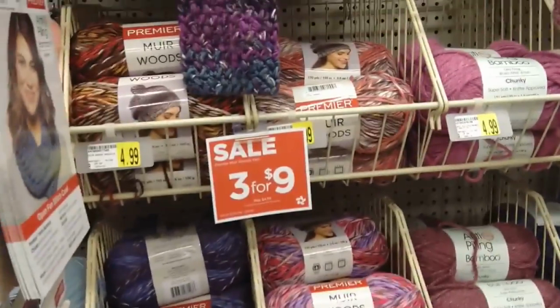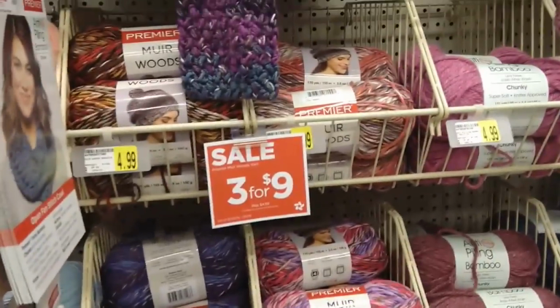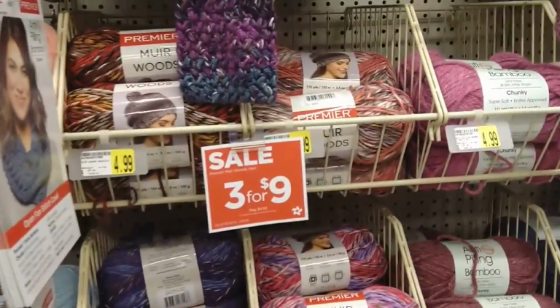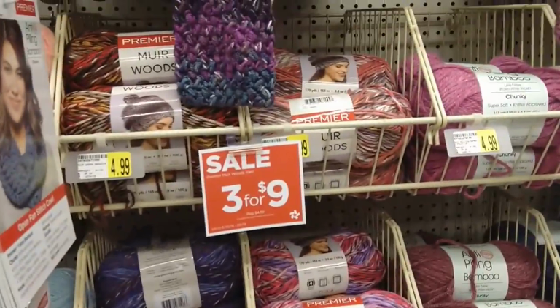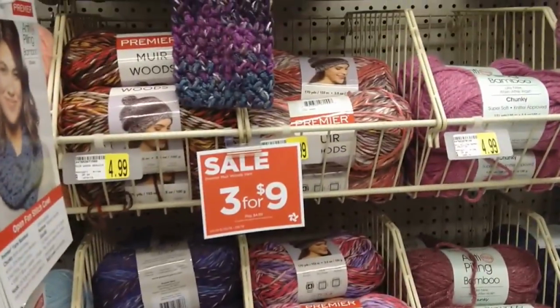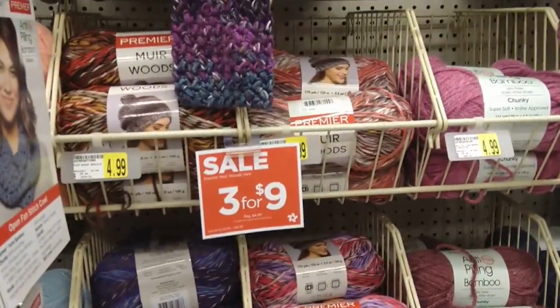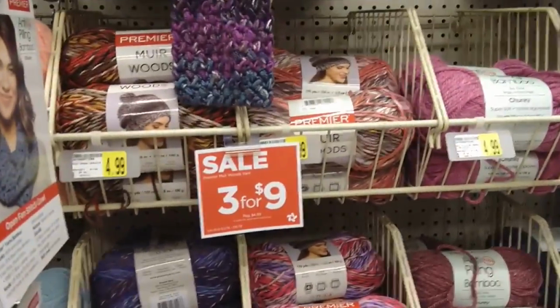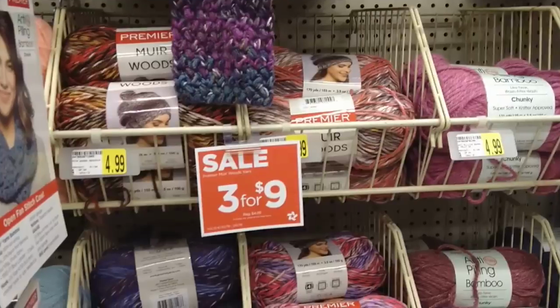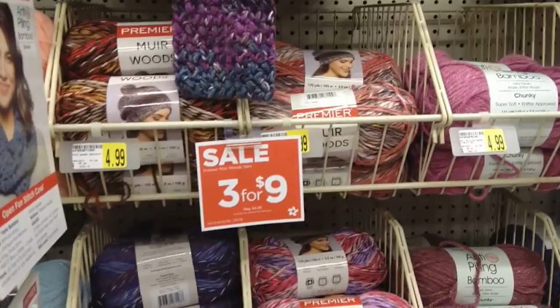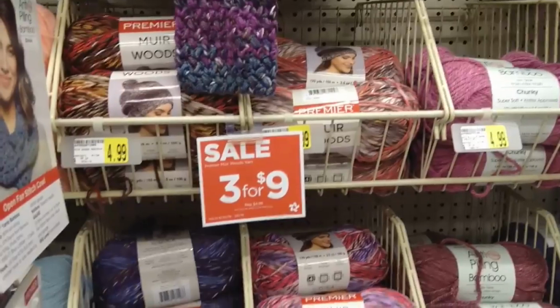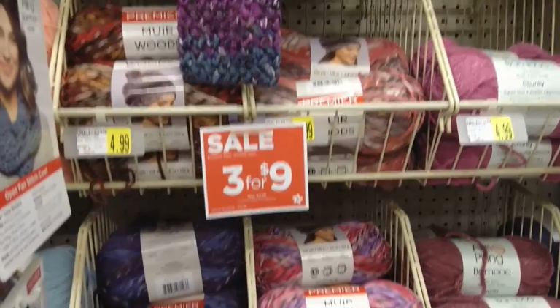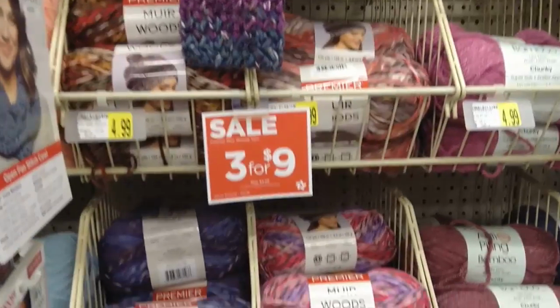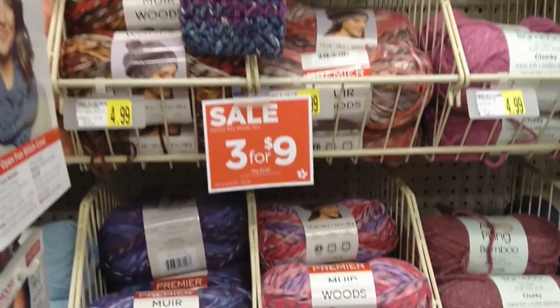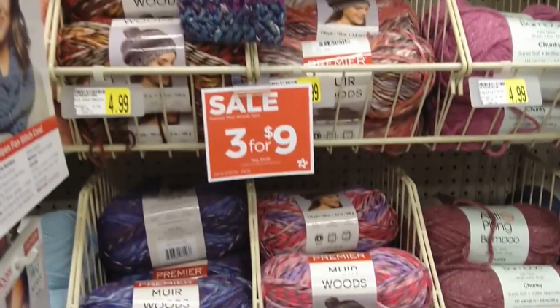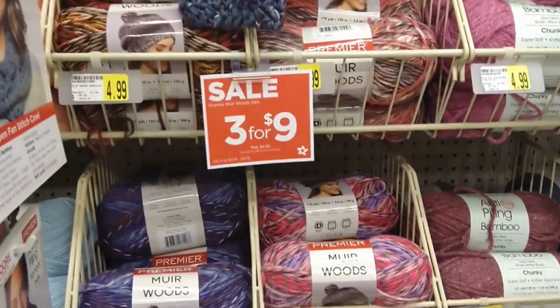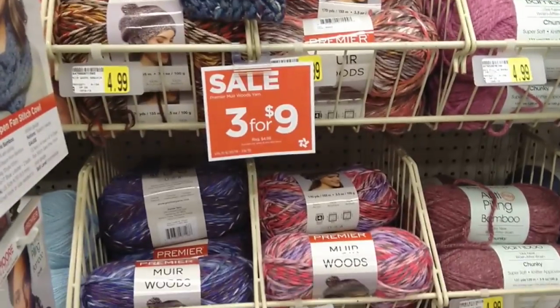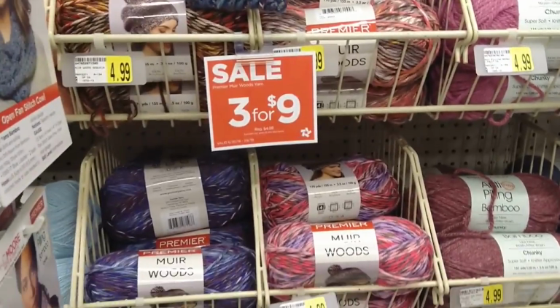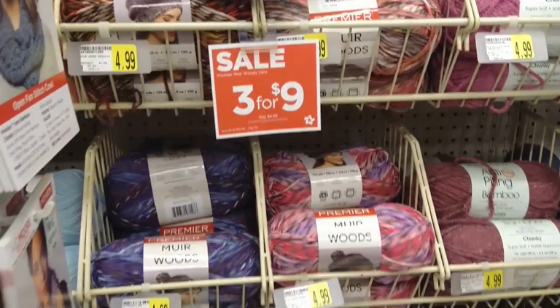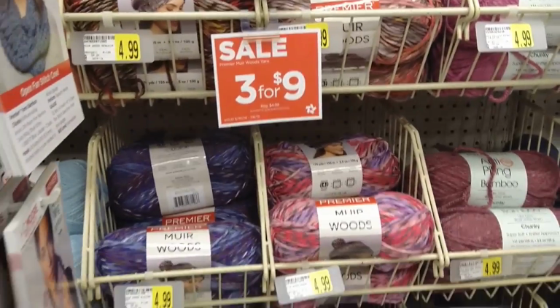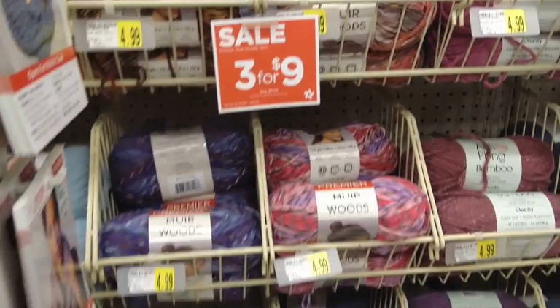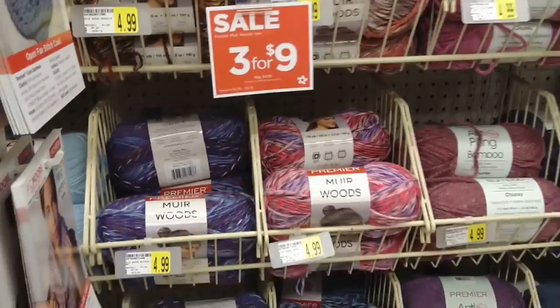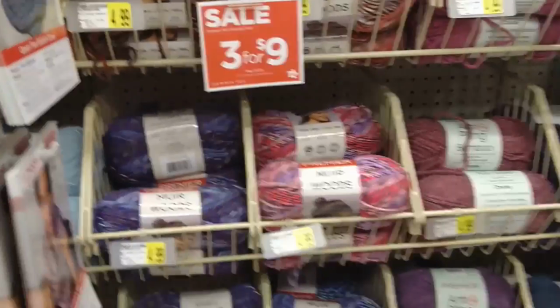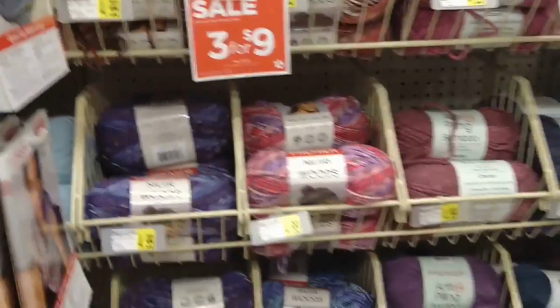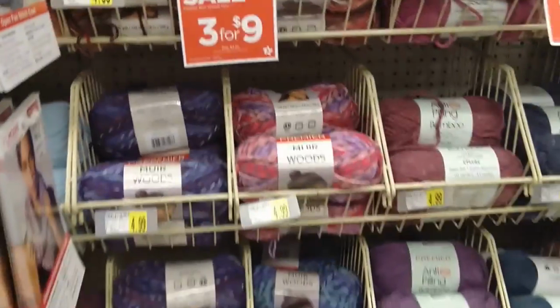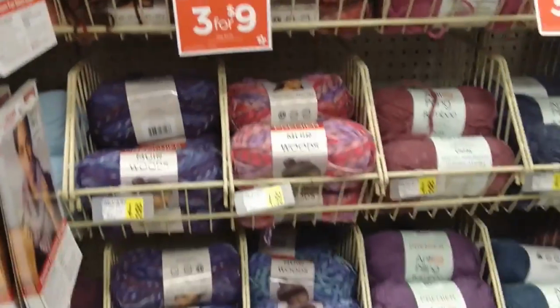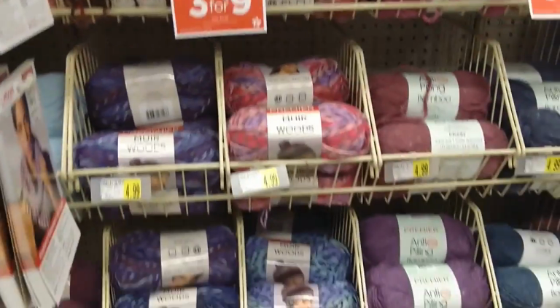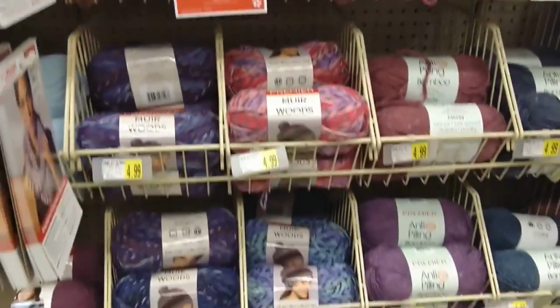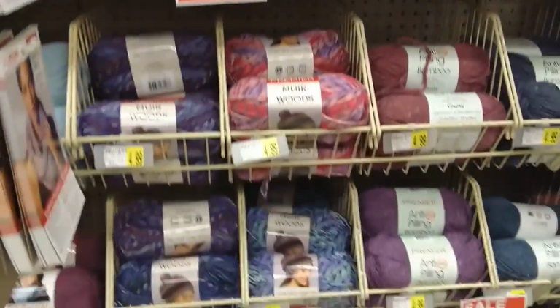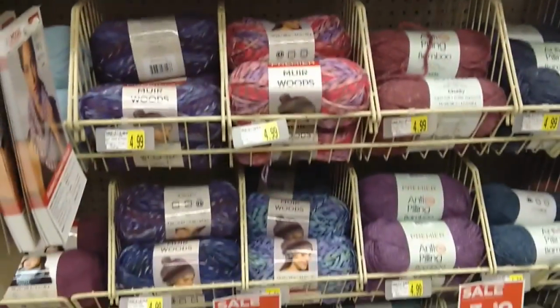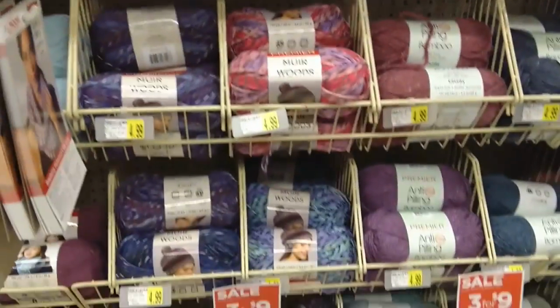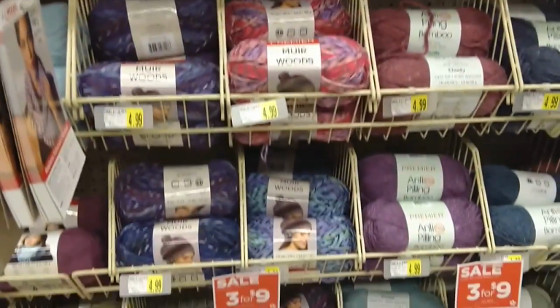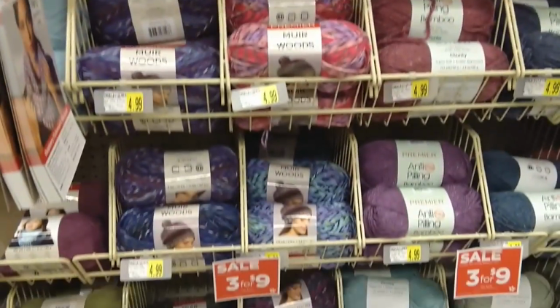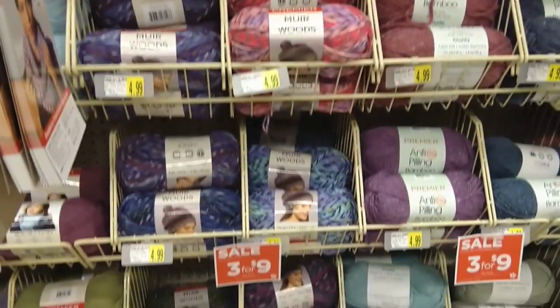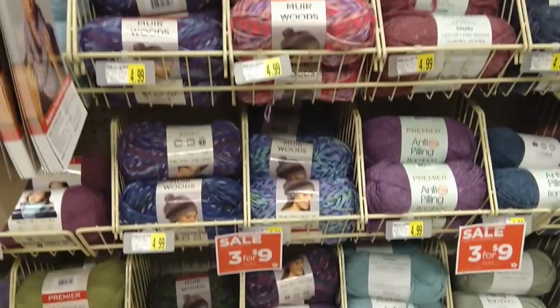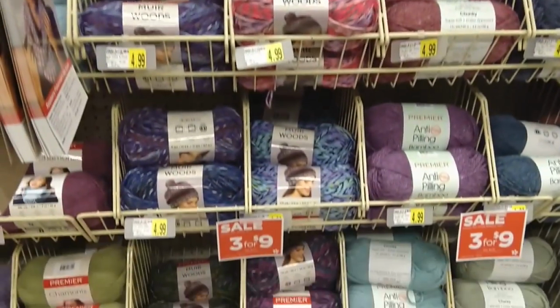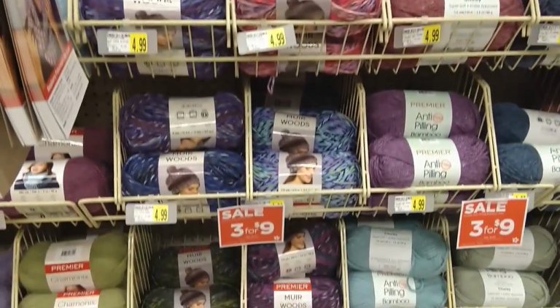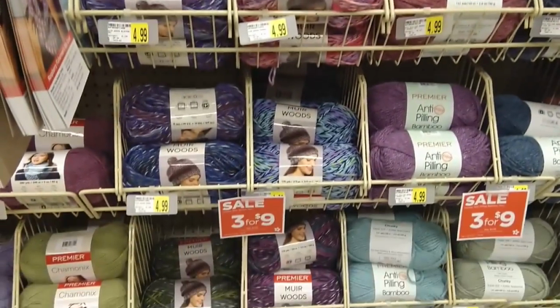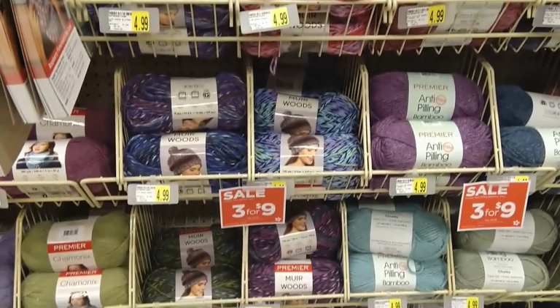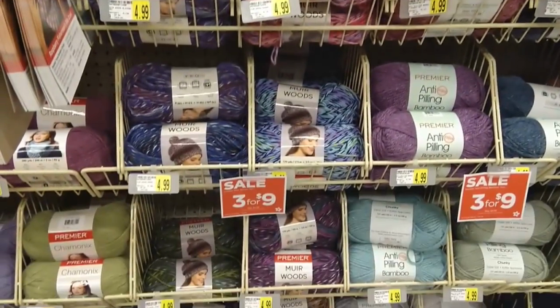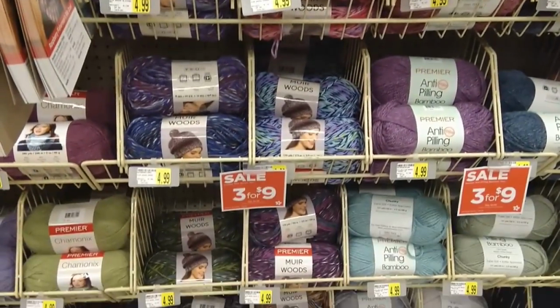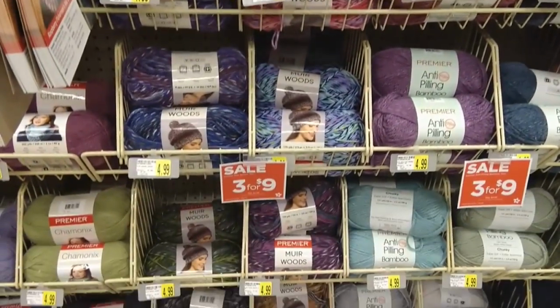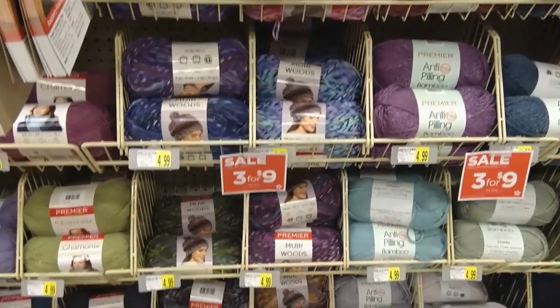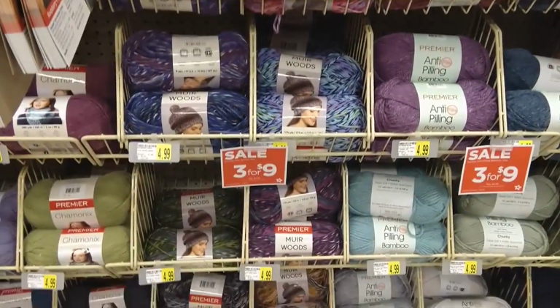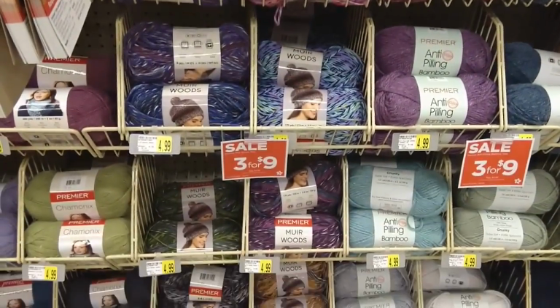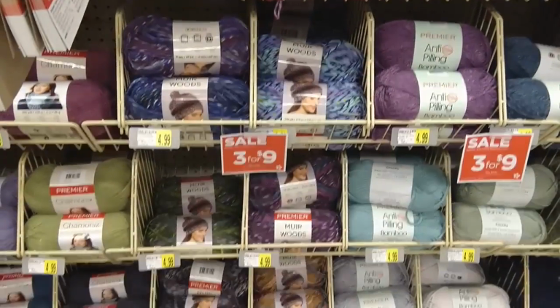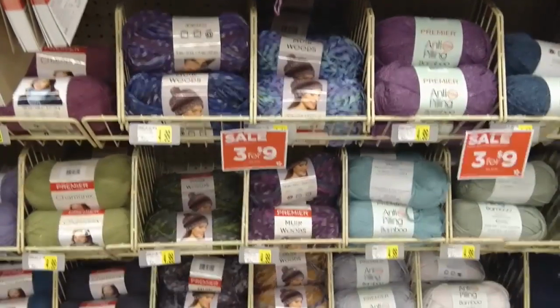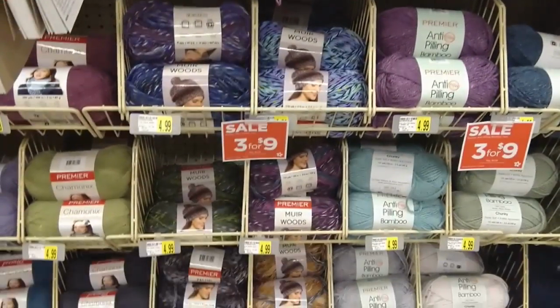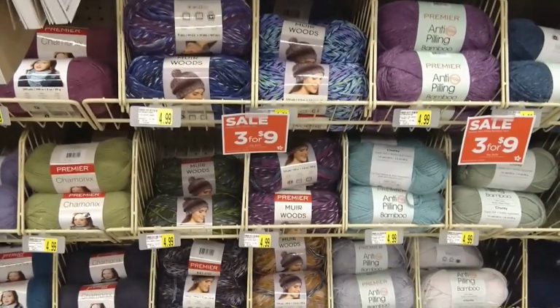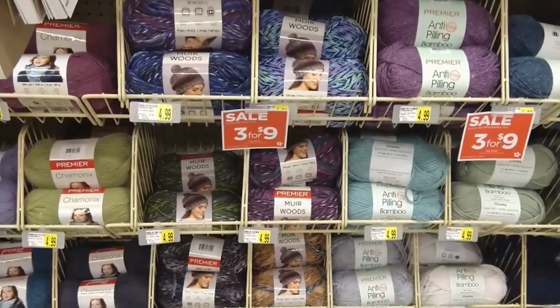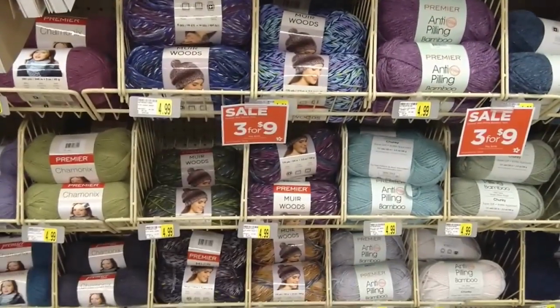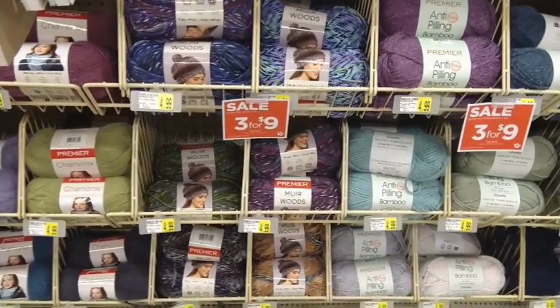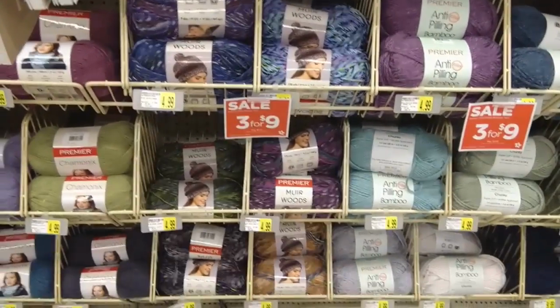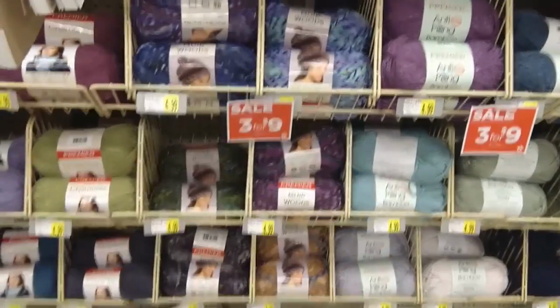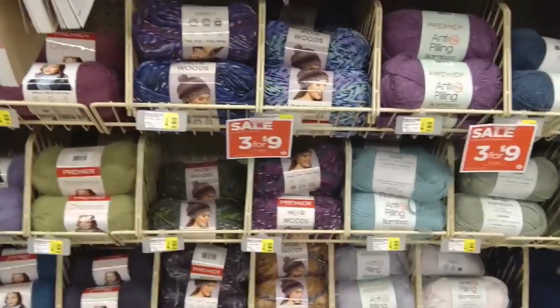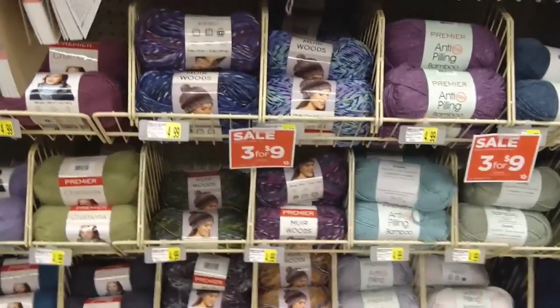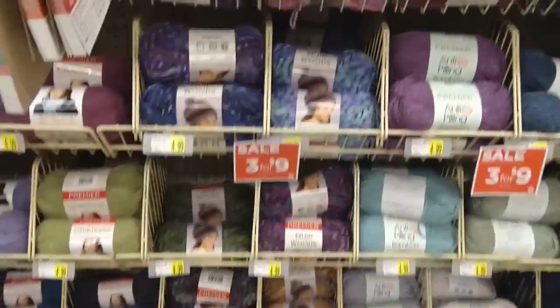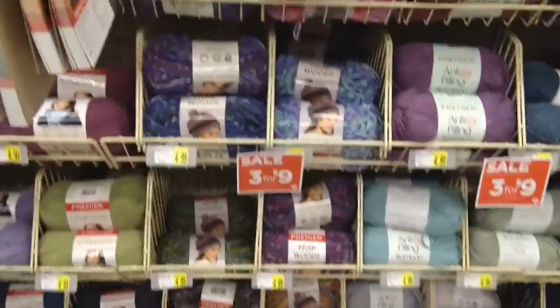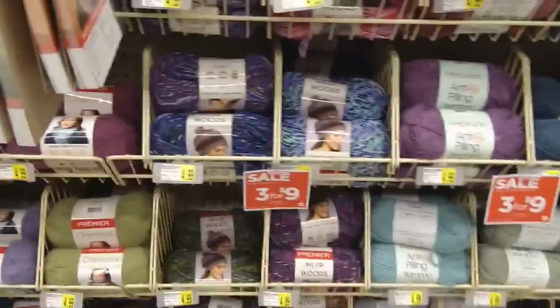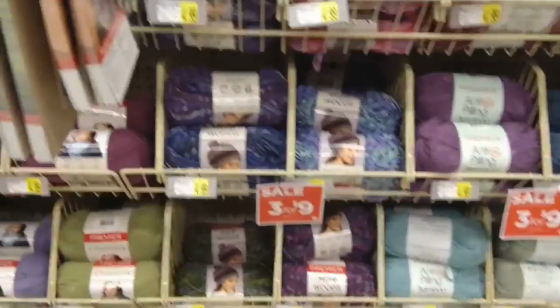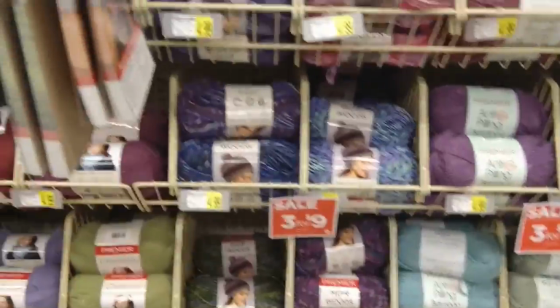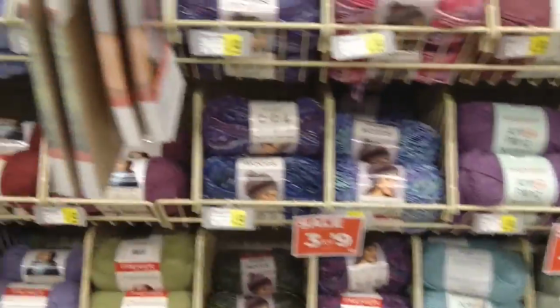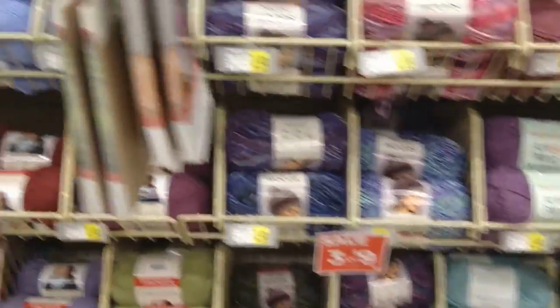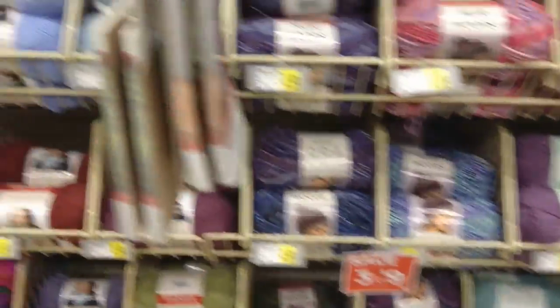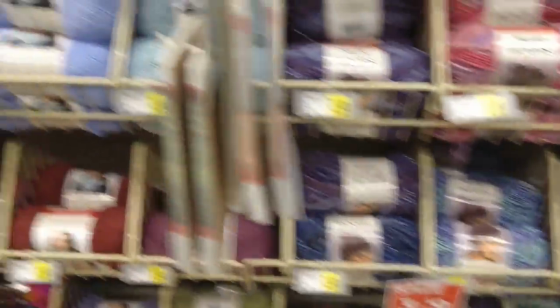And this is my favorite — the Muir Woods. It's on sale three for nine, but I have the colors I want so I don't really need any this week.